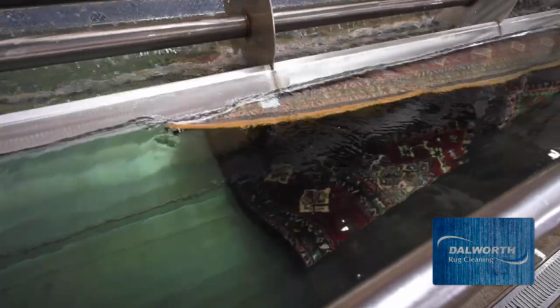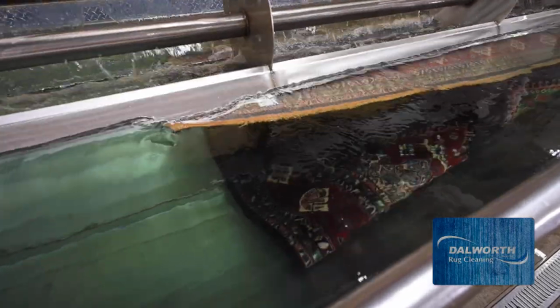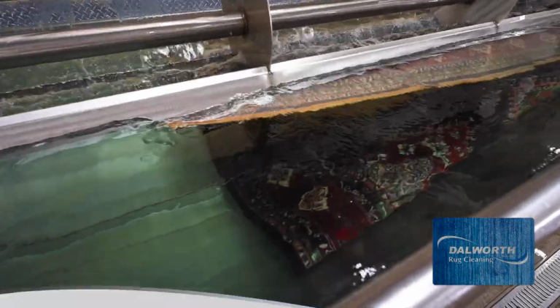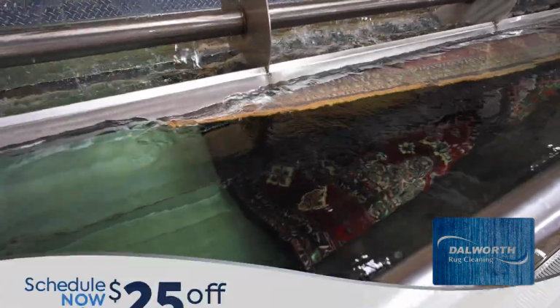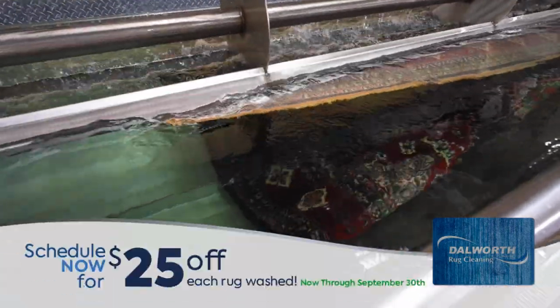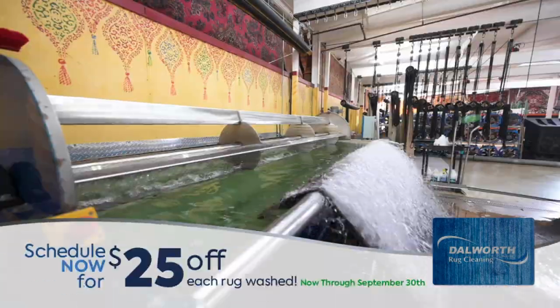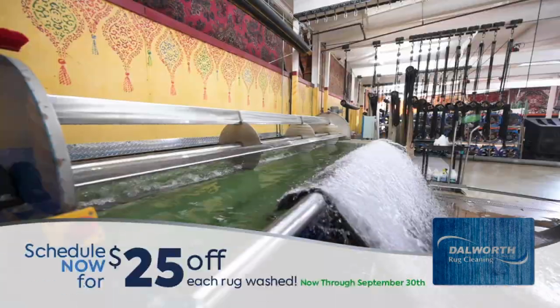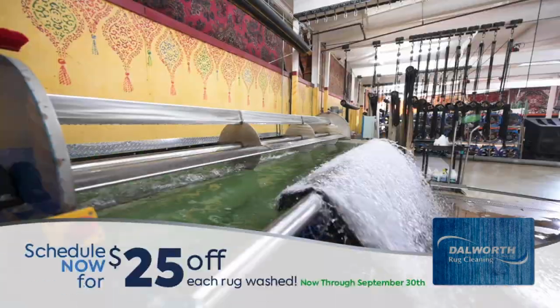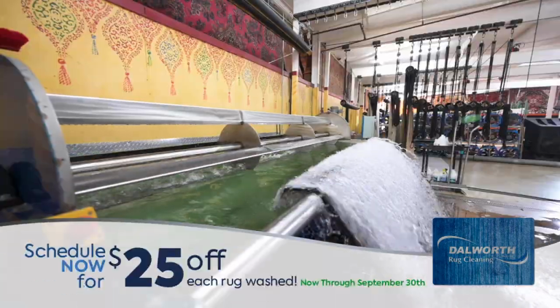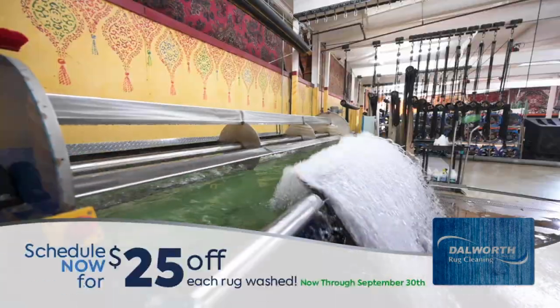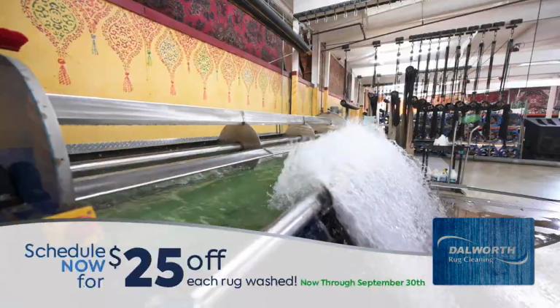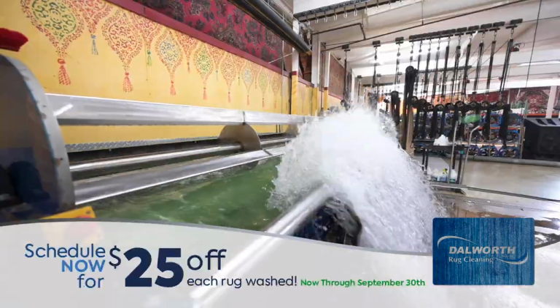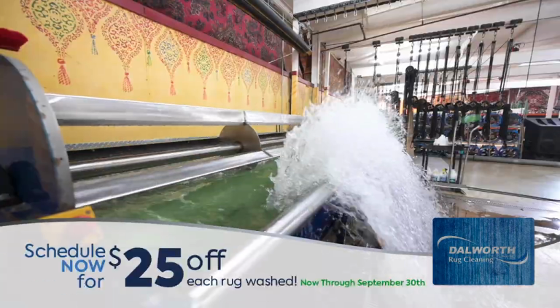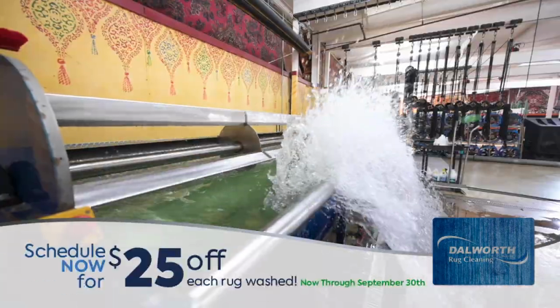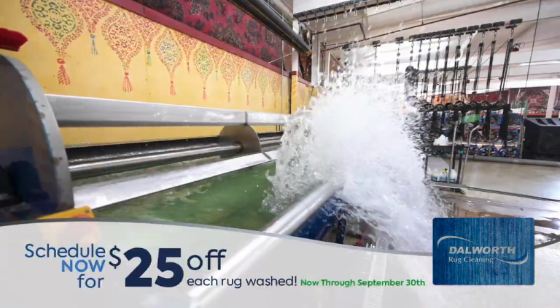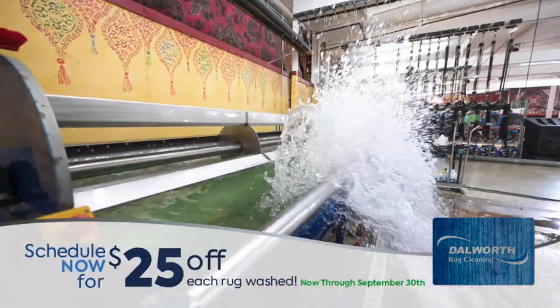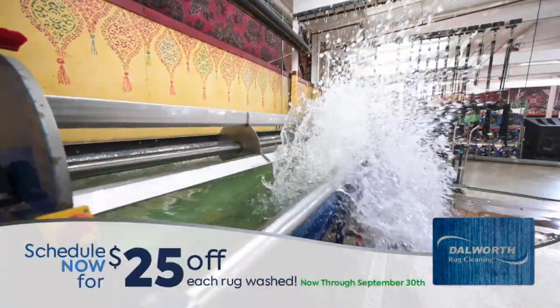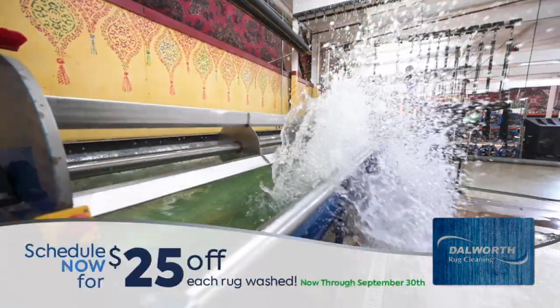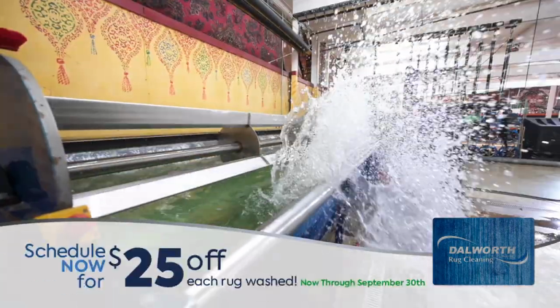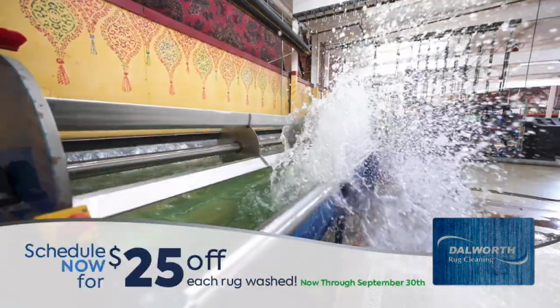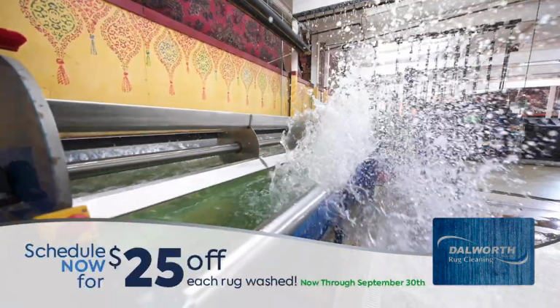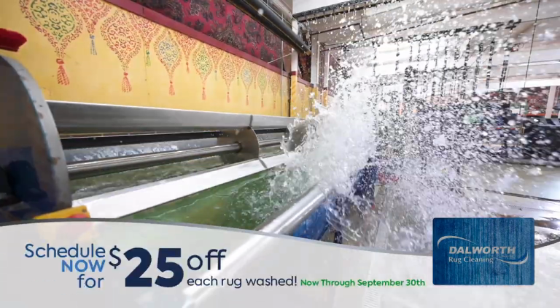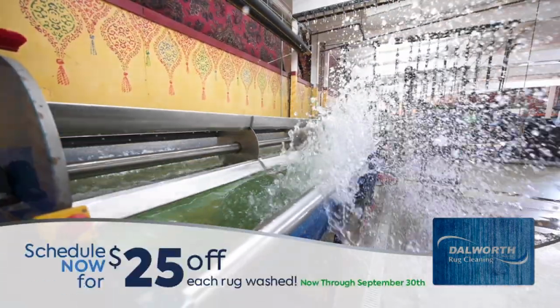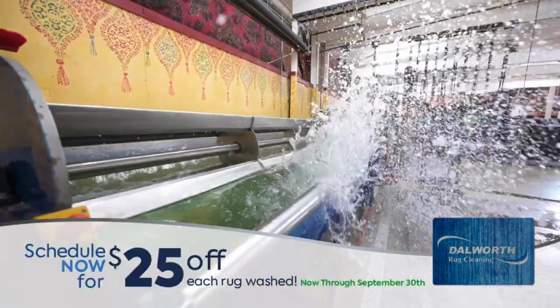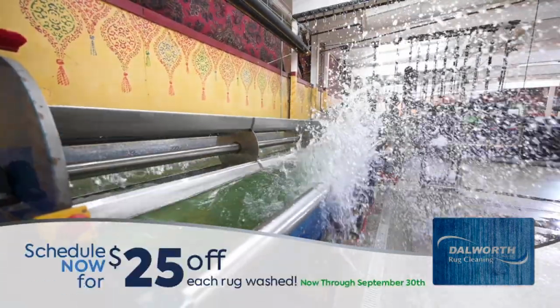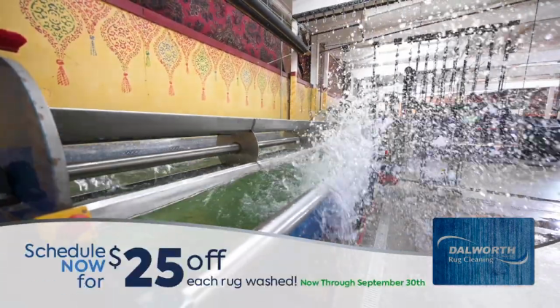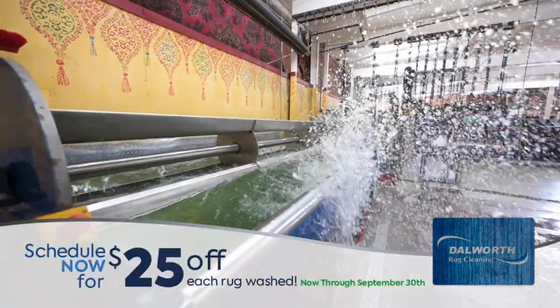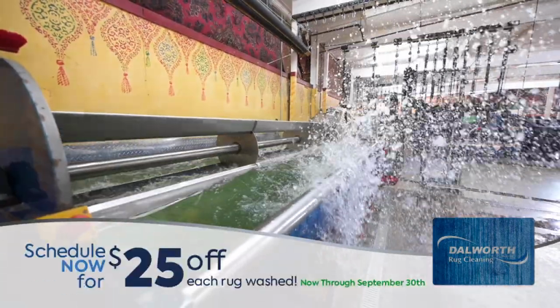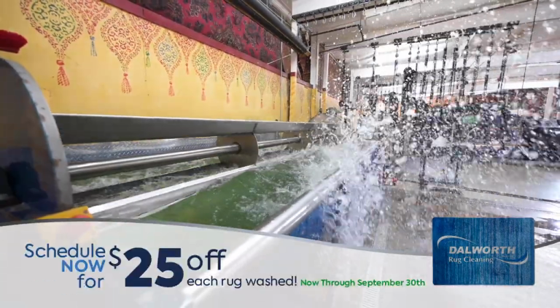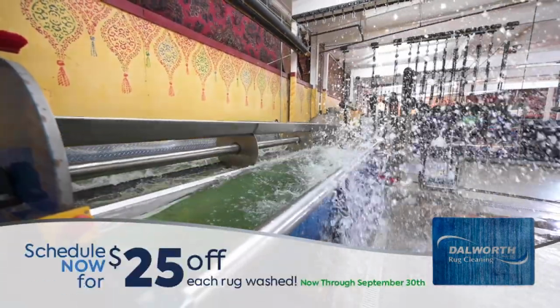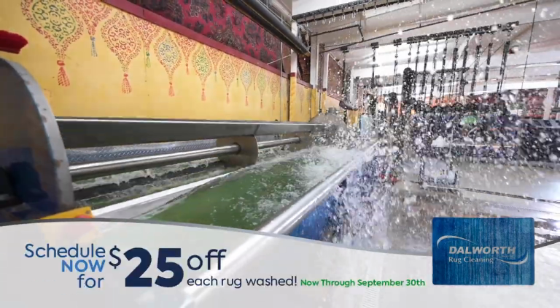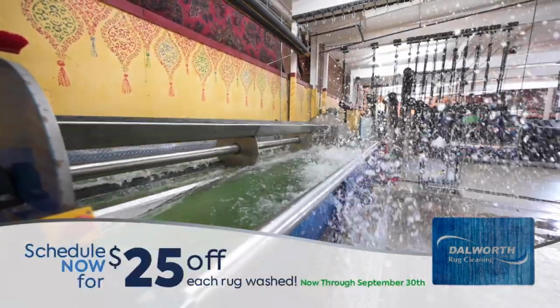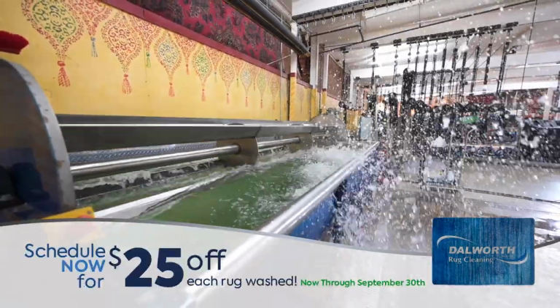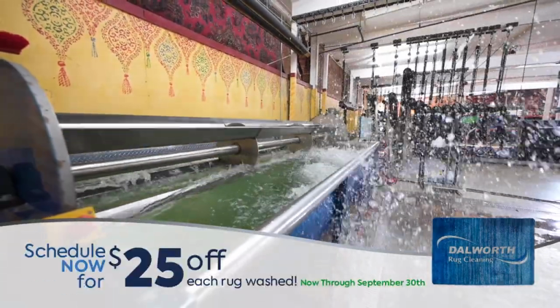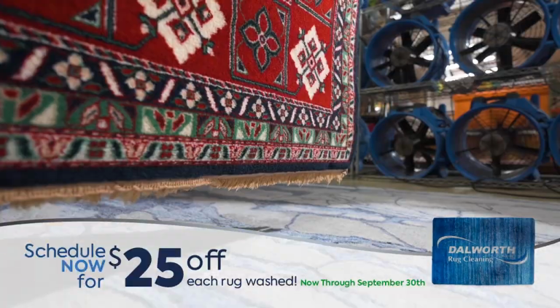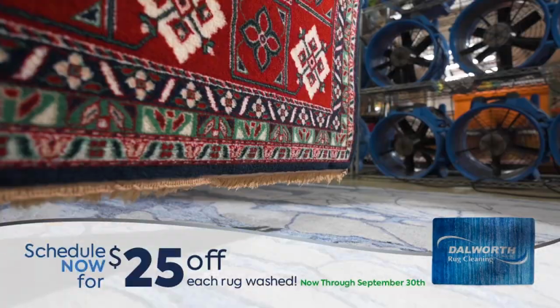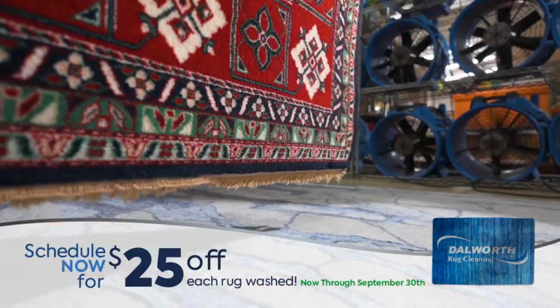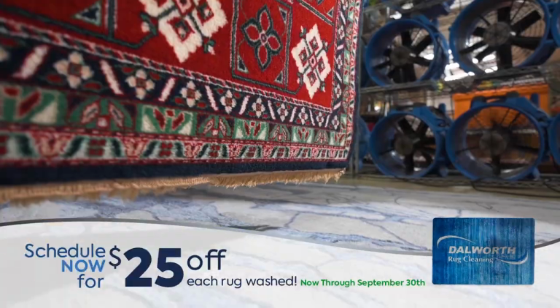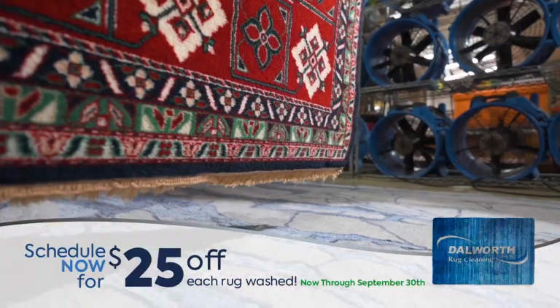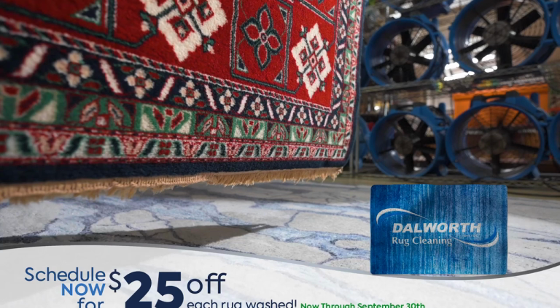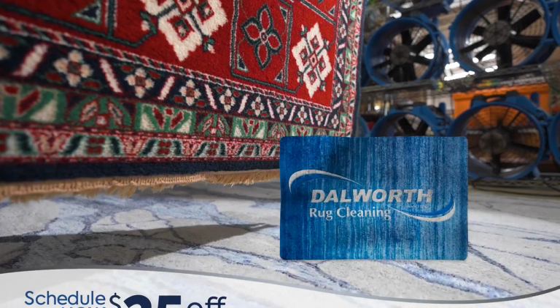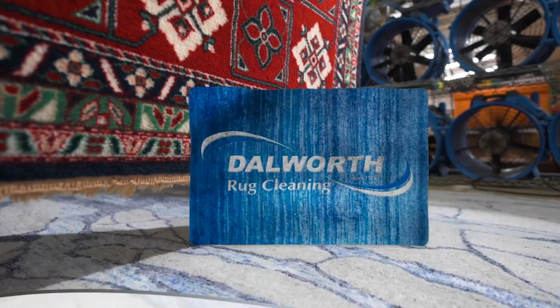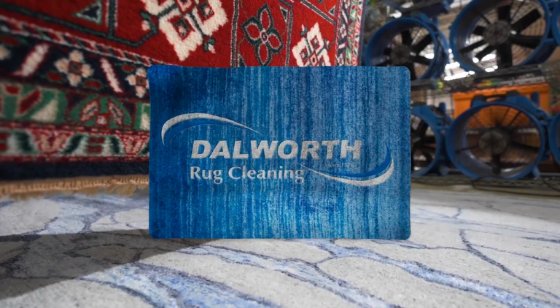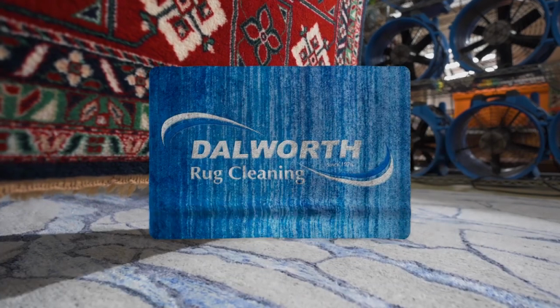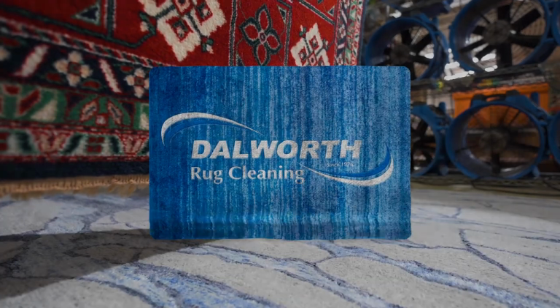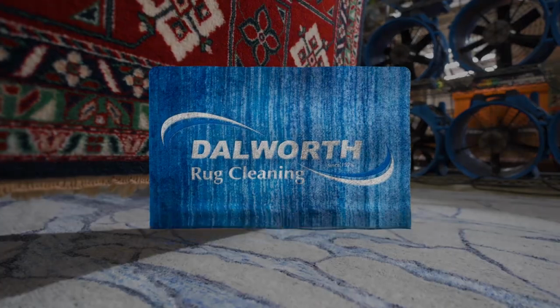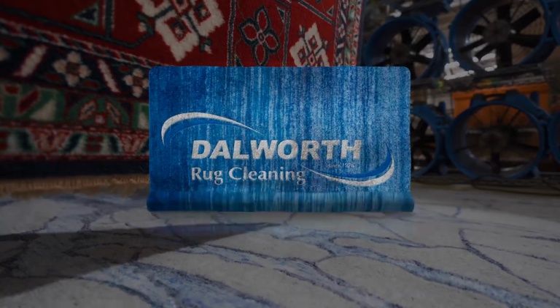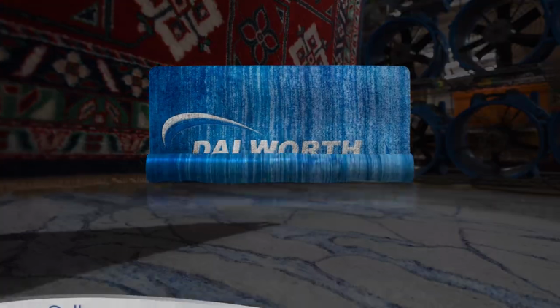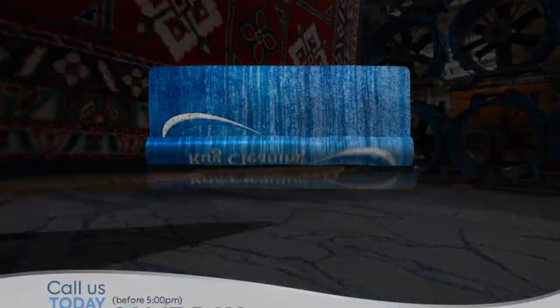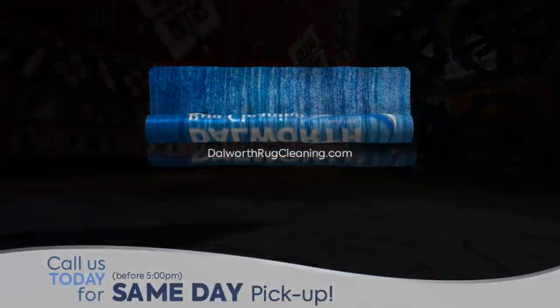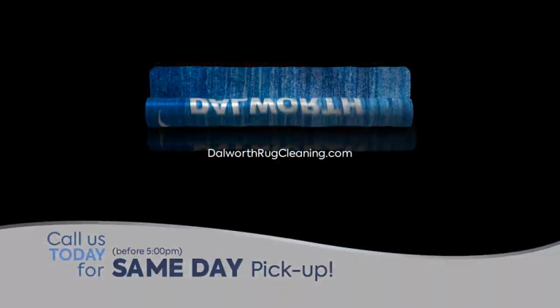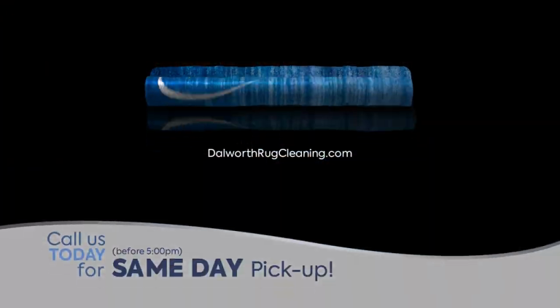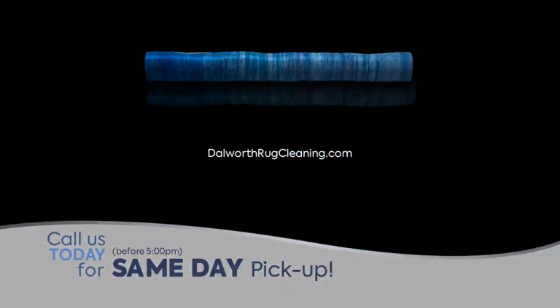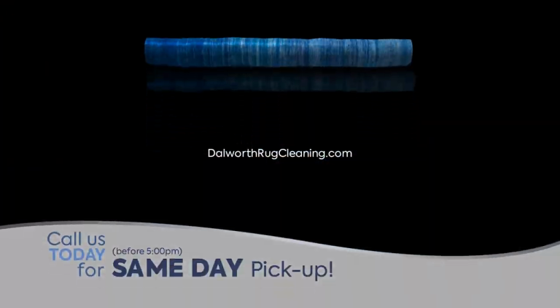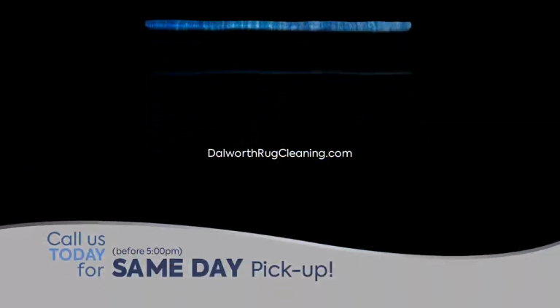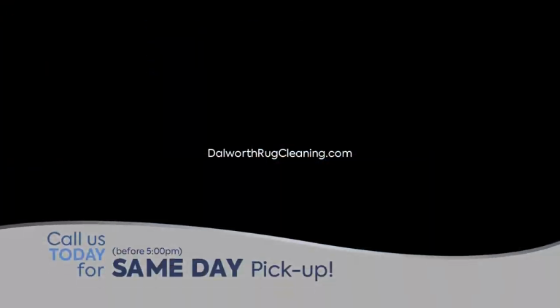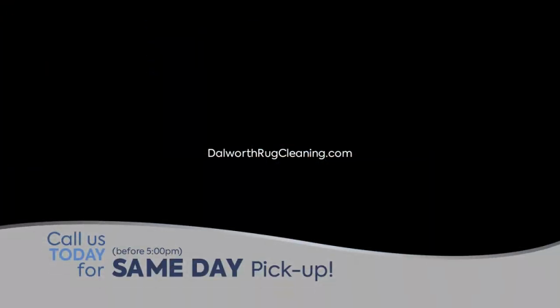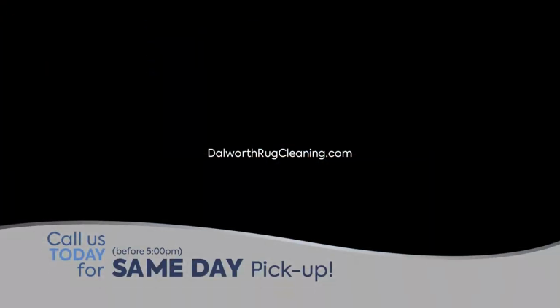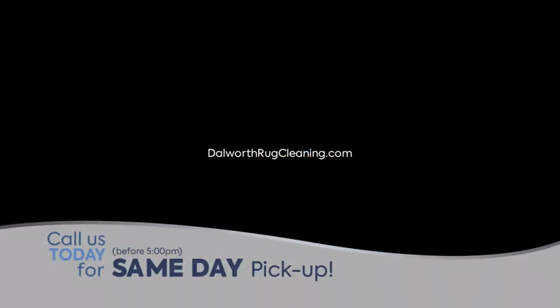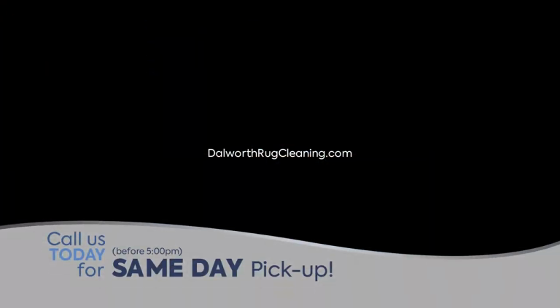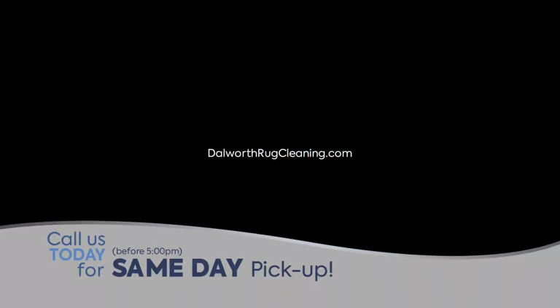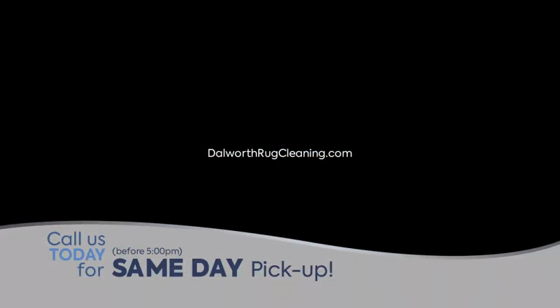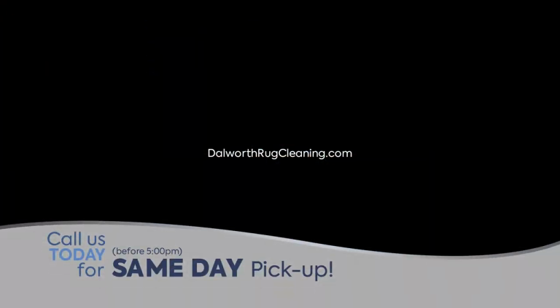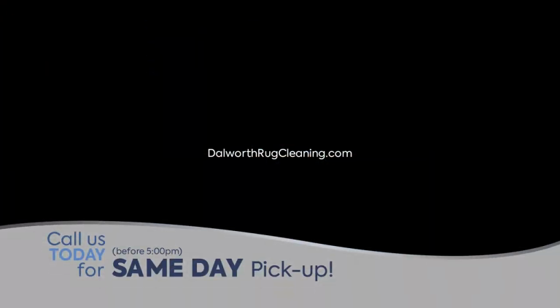Right now, take $25 off each rug washed, now through September 30th. Call before 5 for same day pickup.